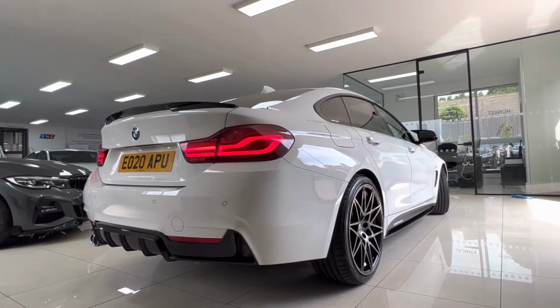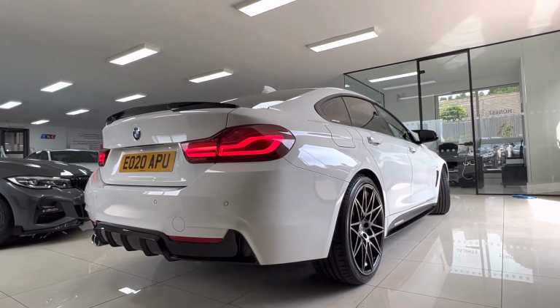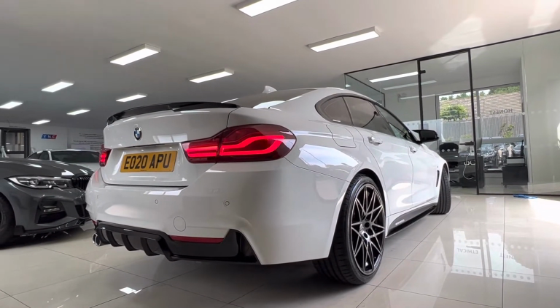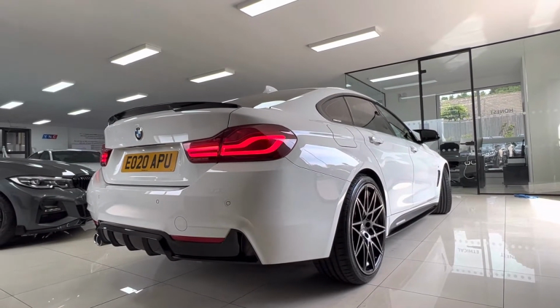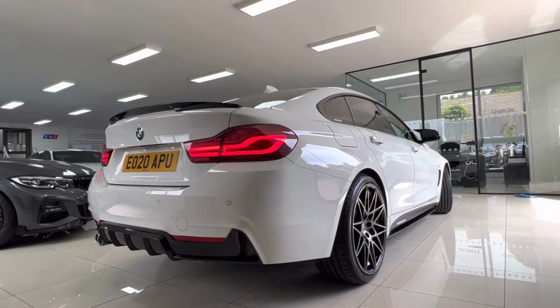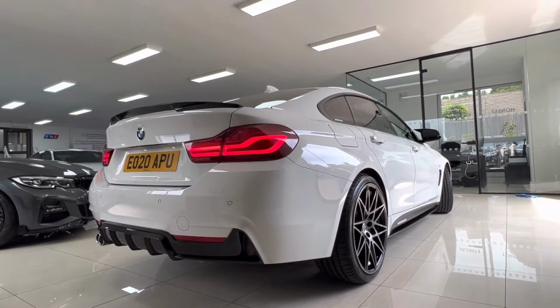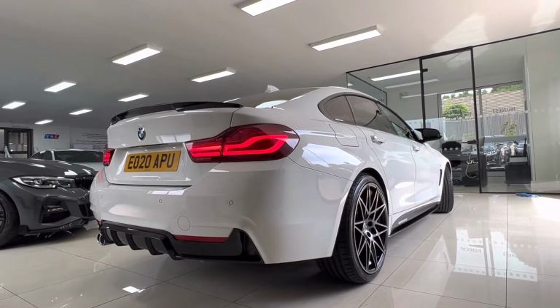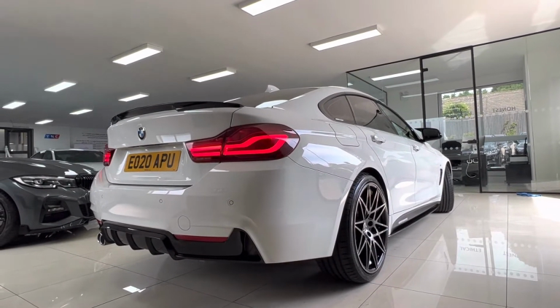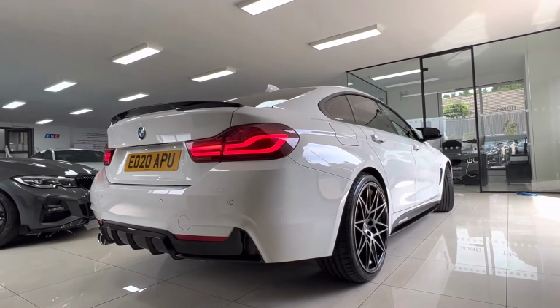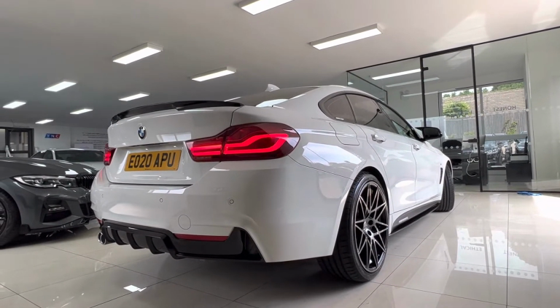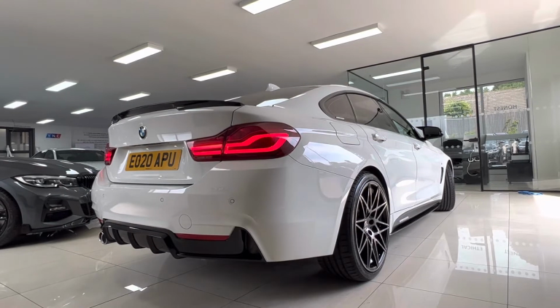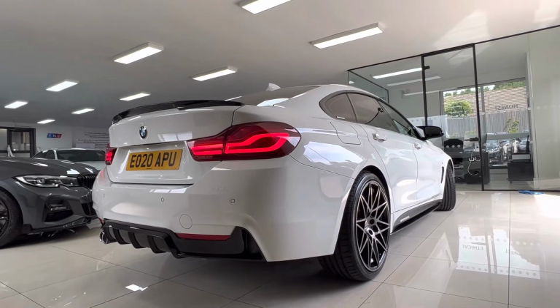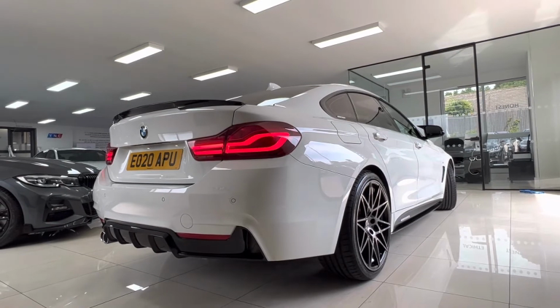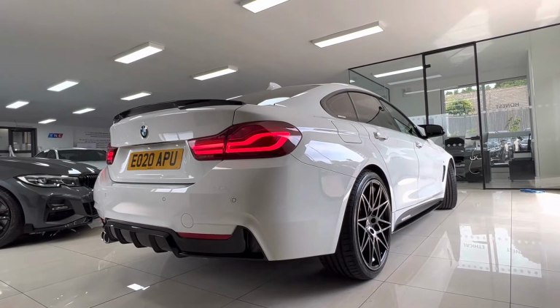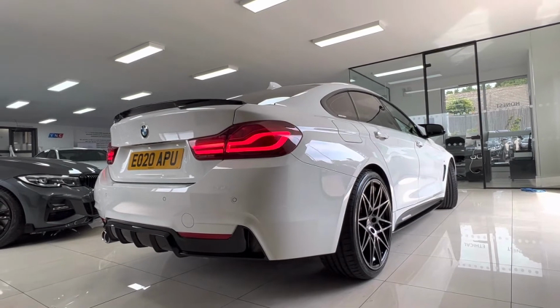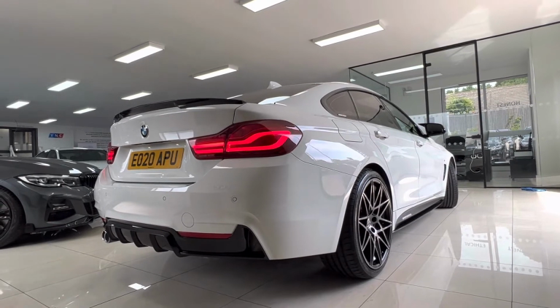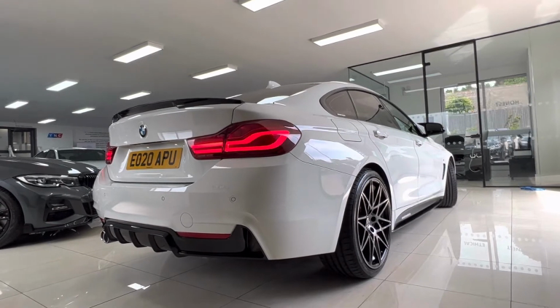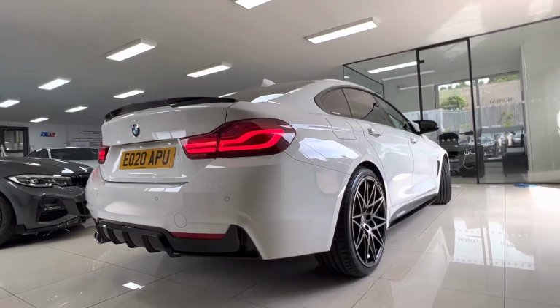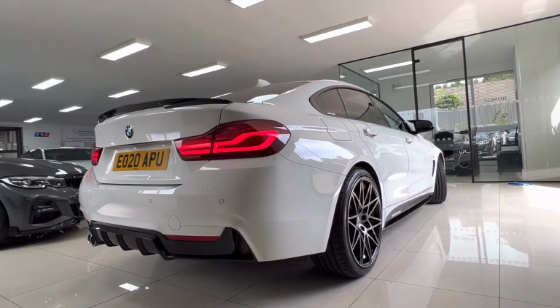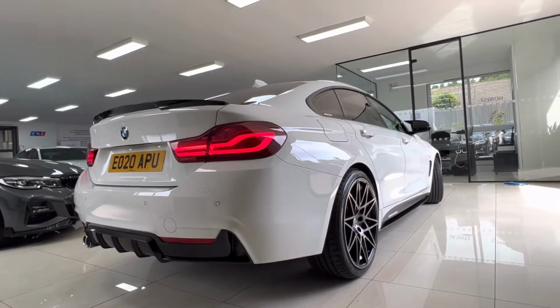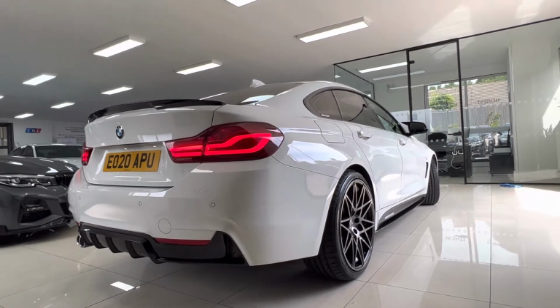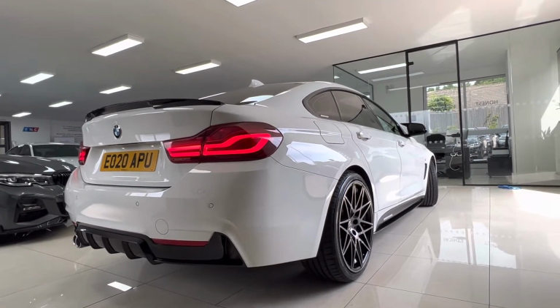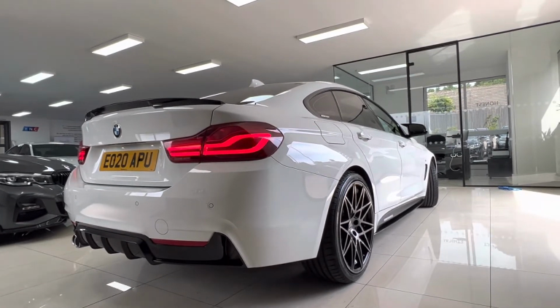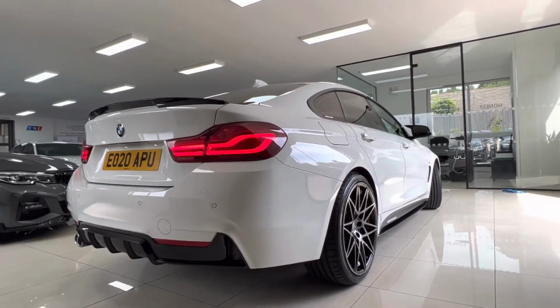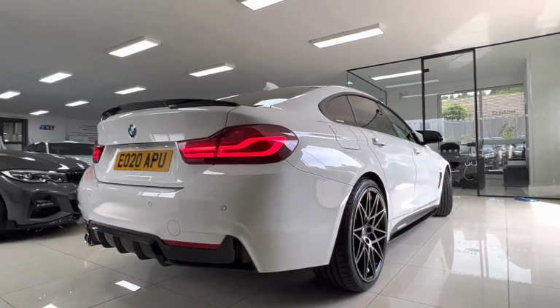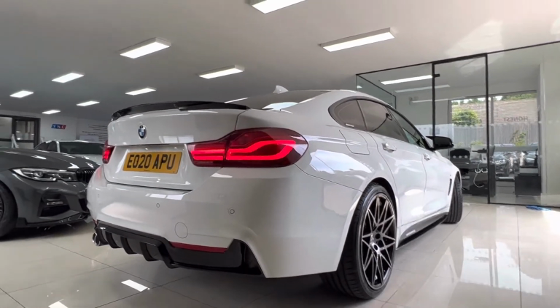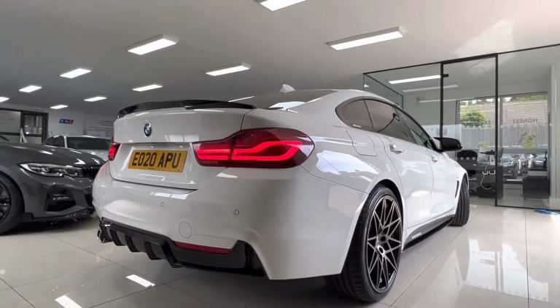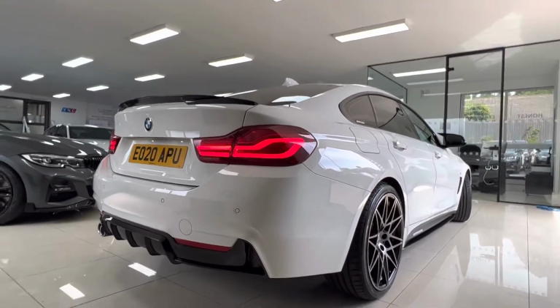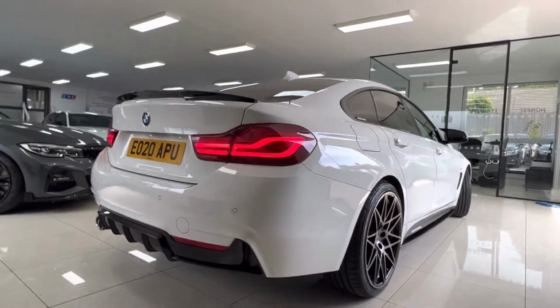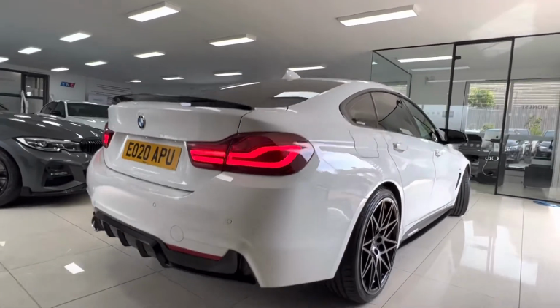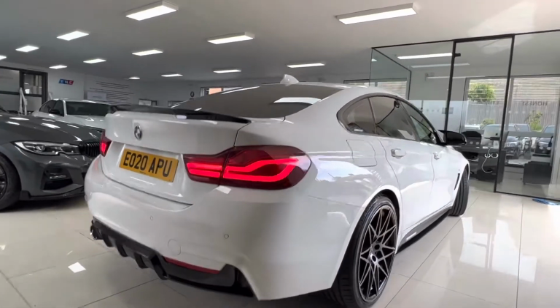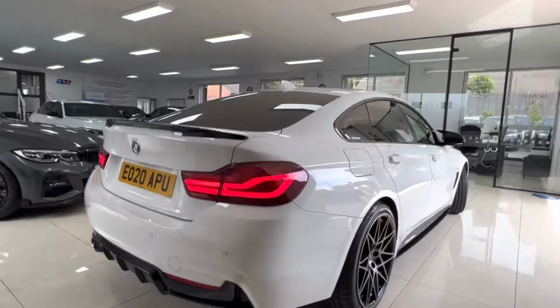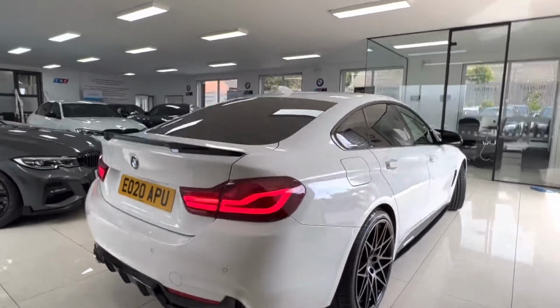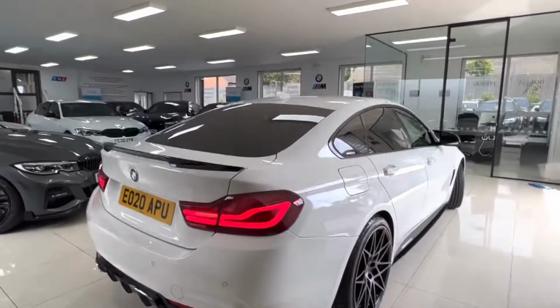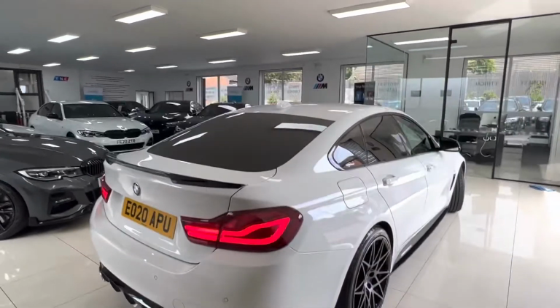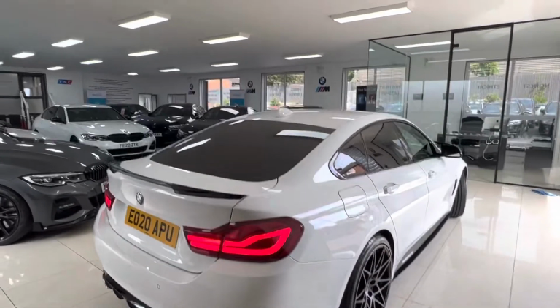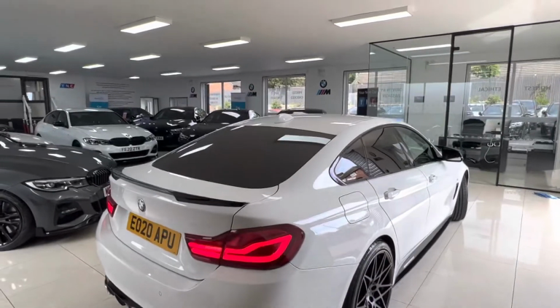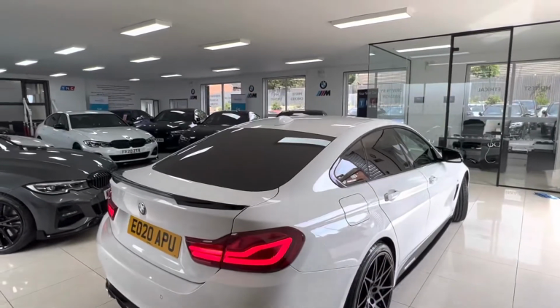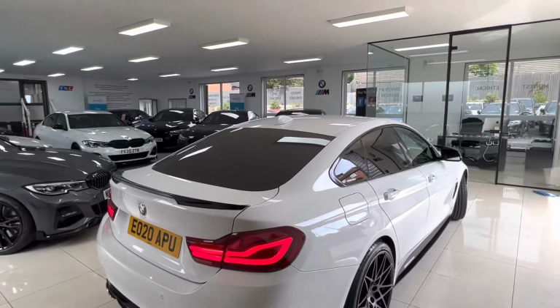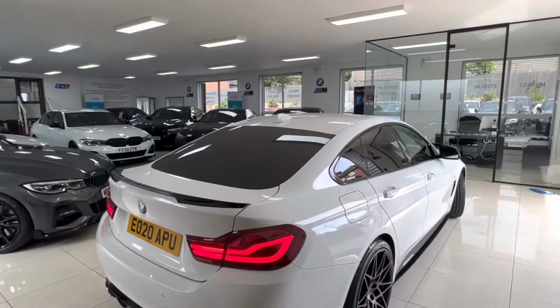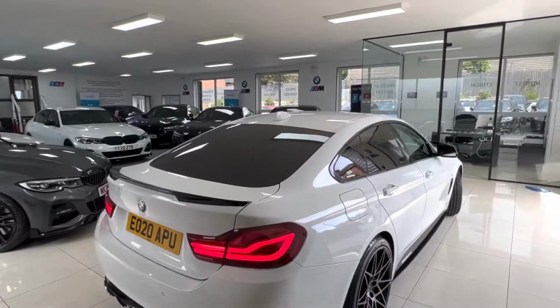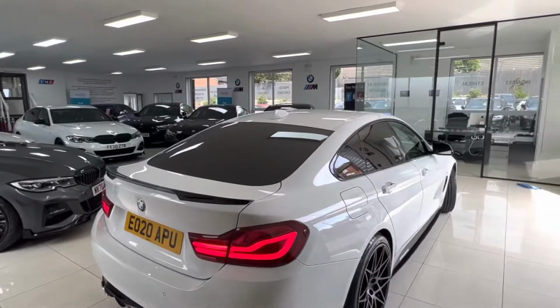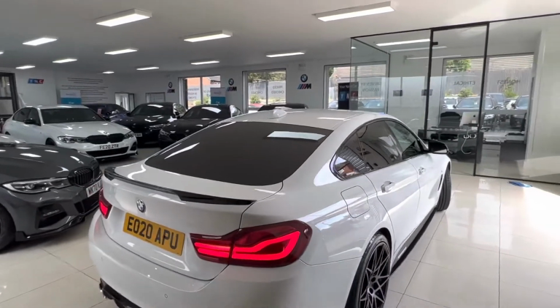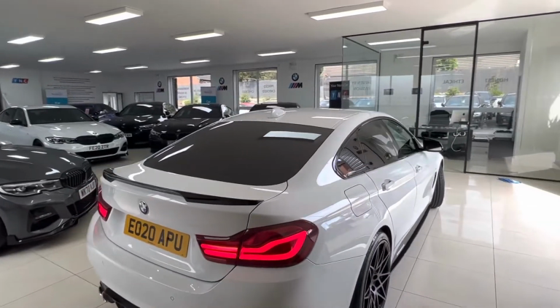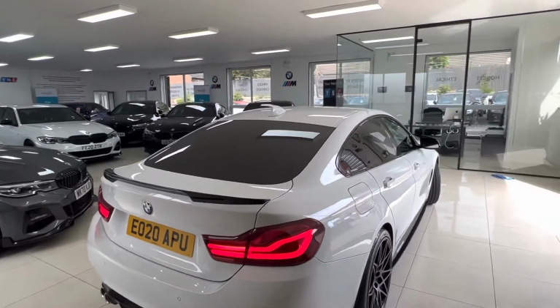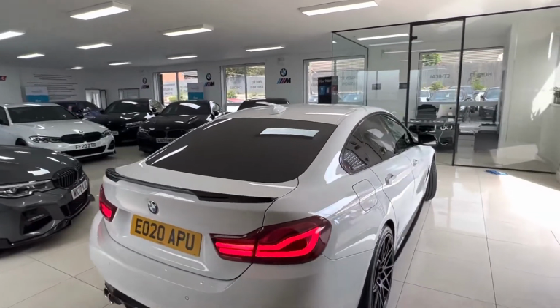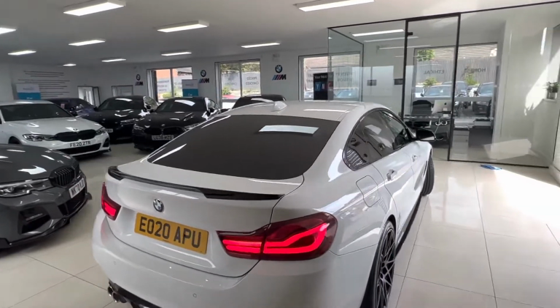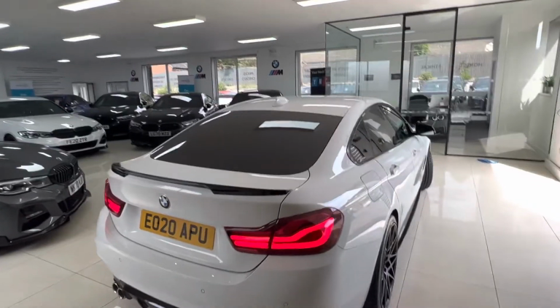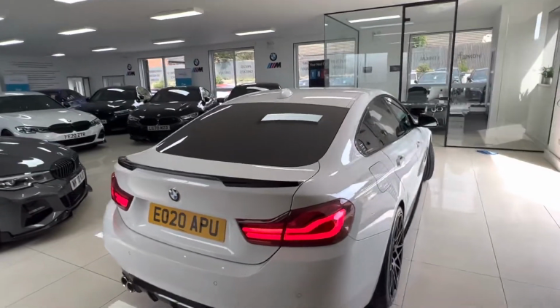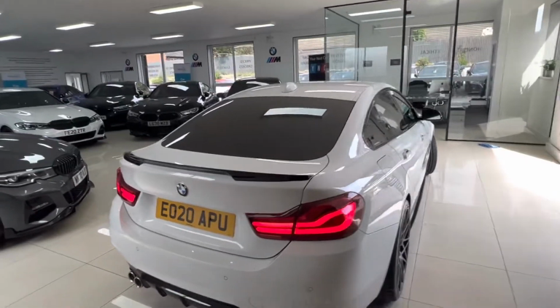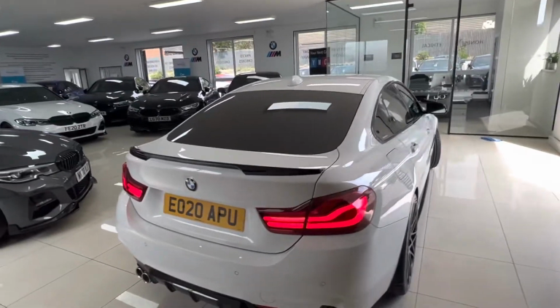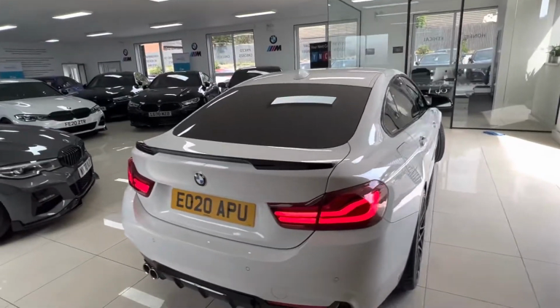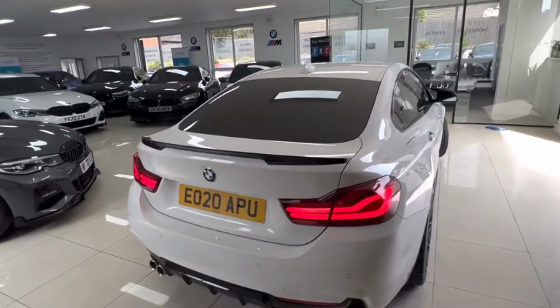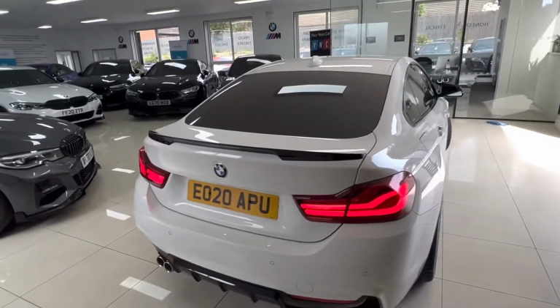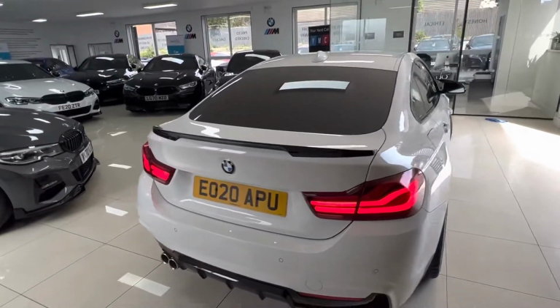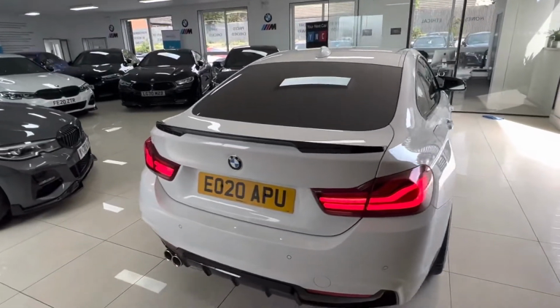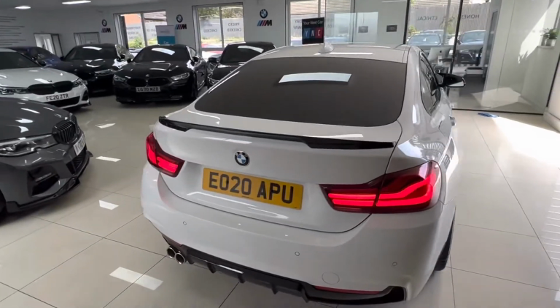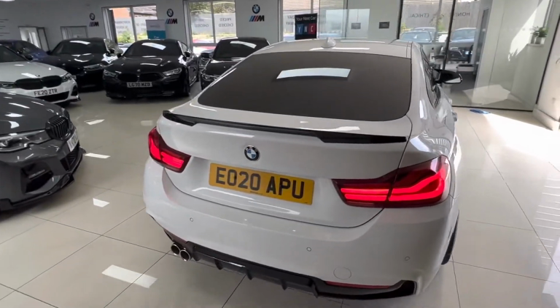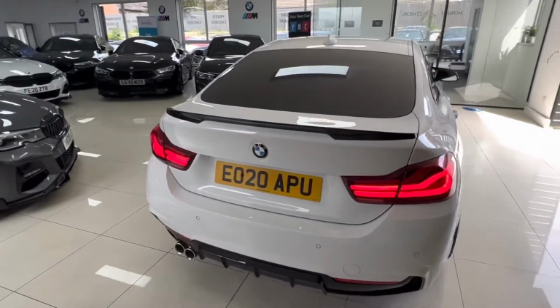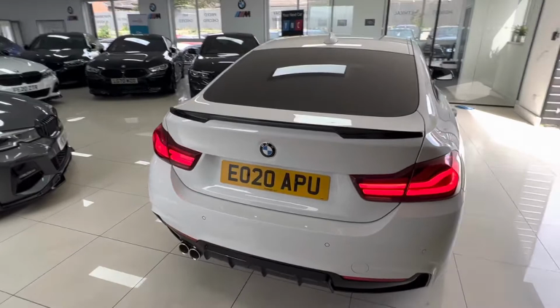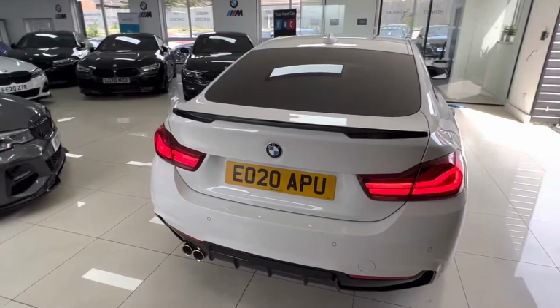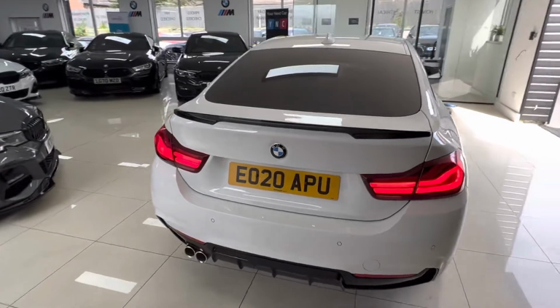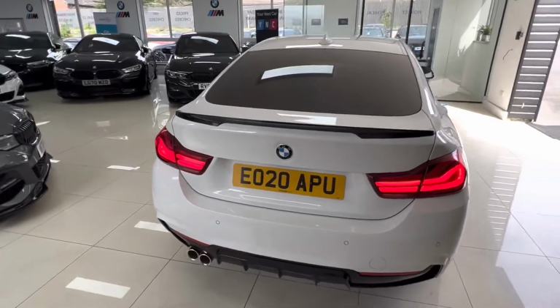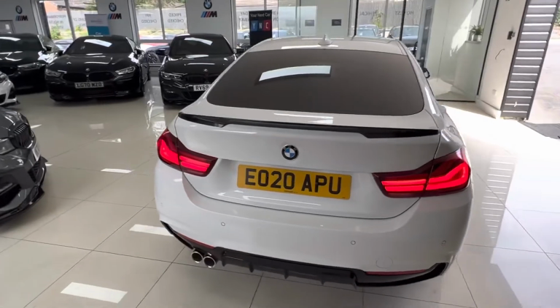Gloss rear spoiler and rear diffuser. 420i's are generally well spec'd from the factory.